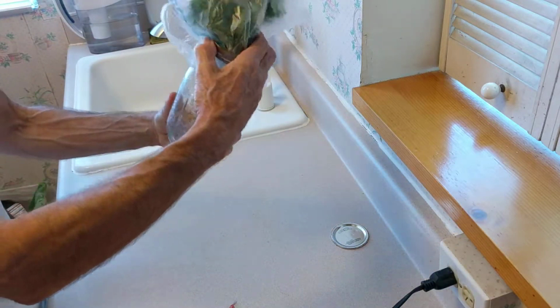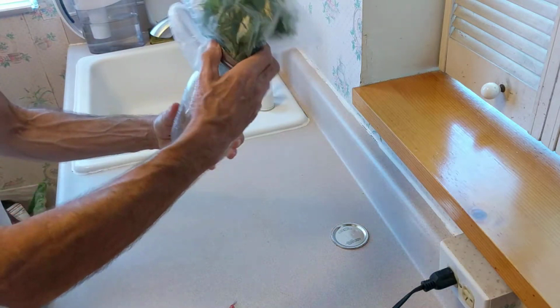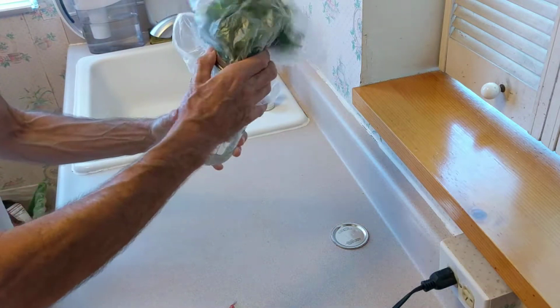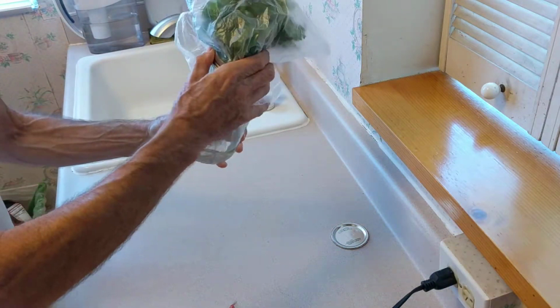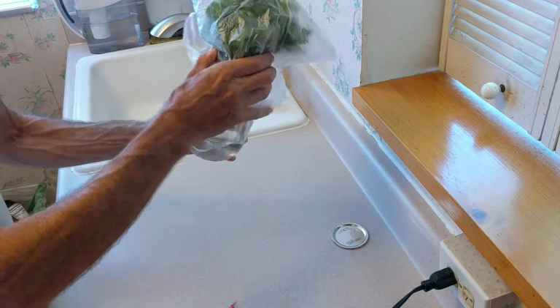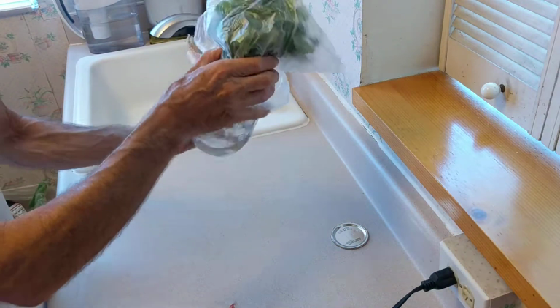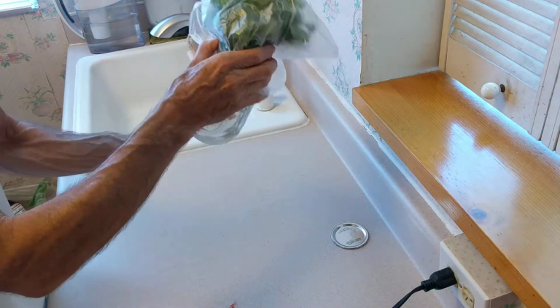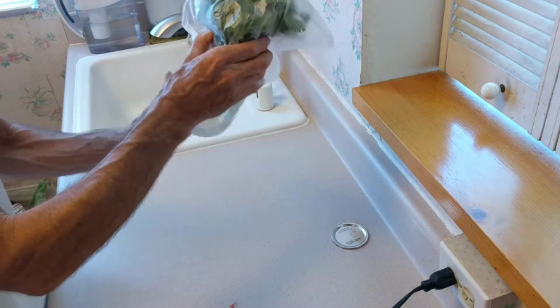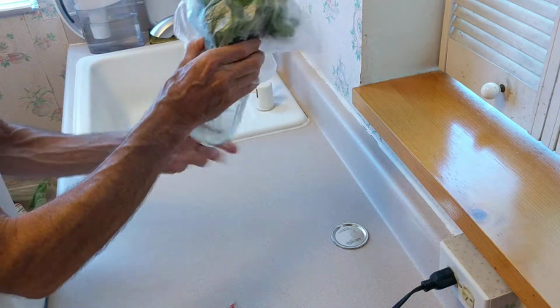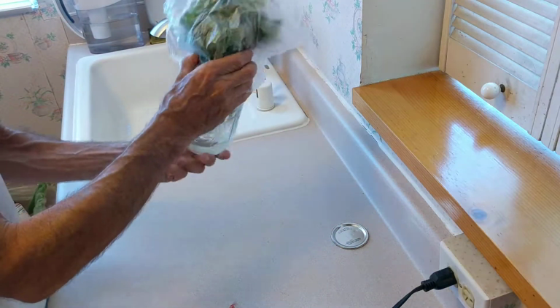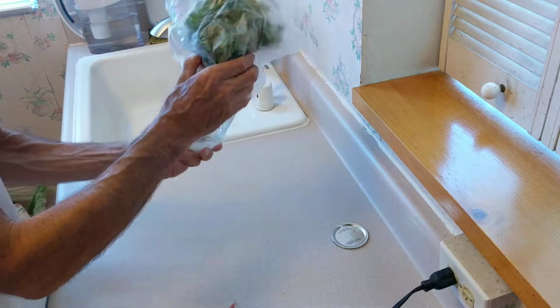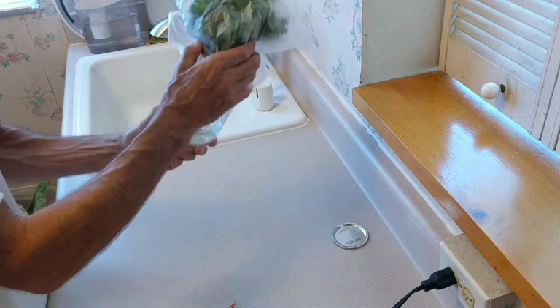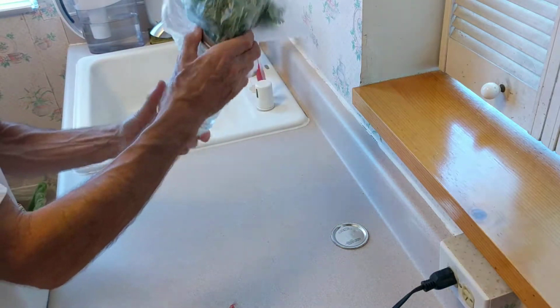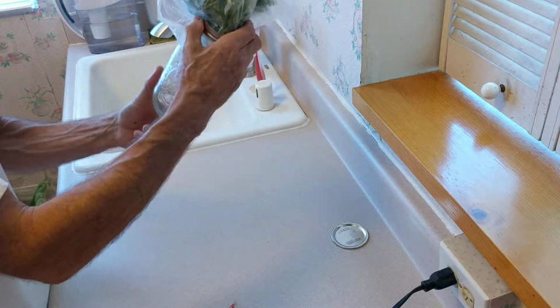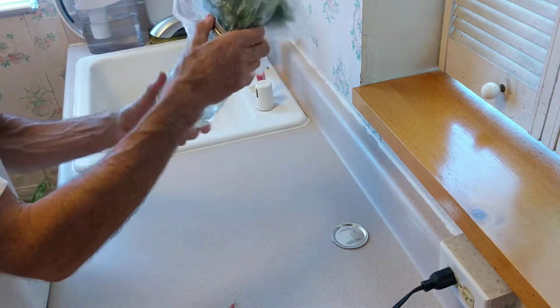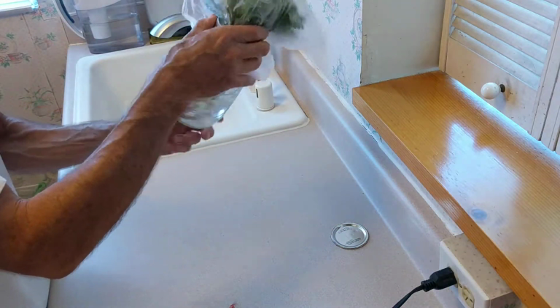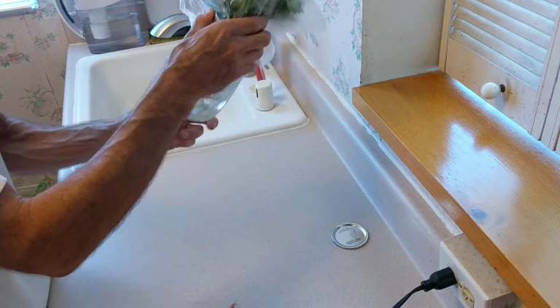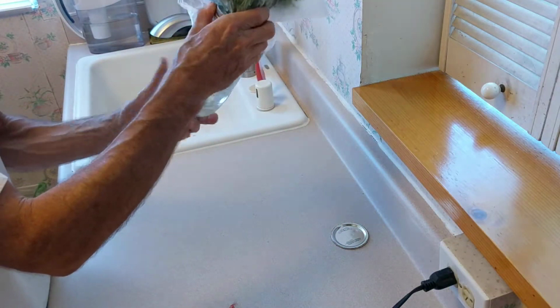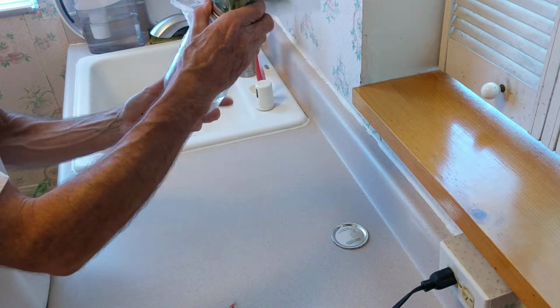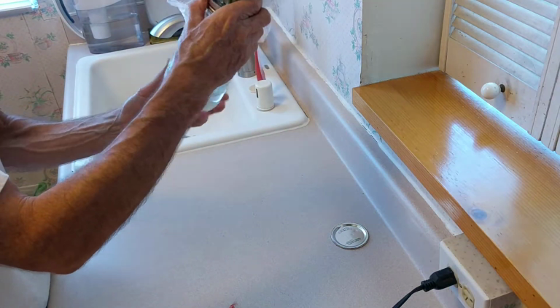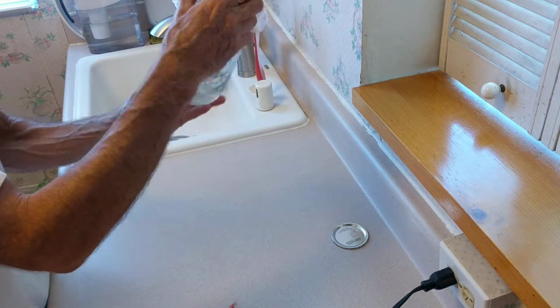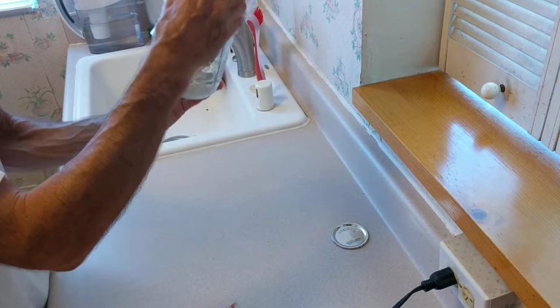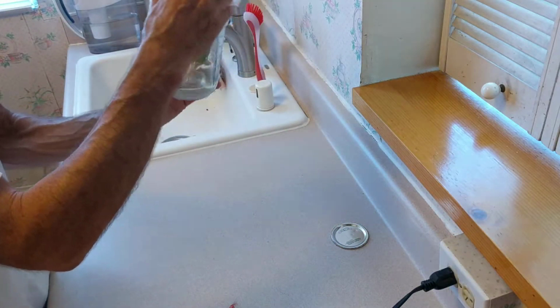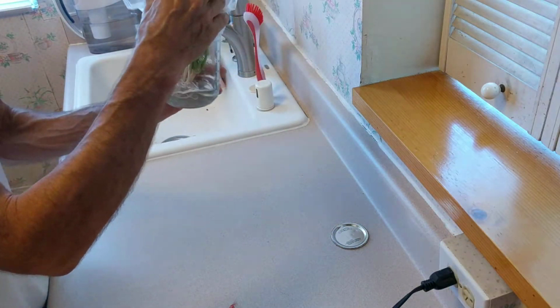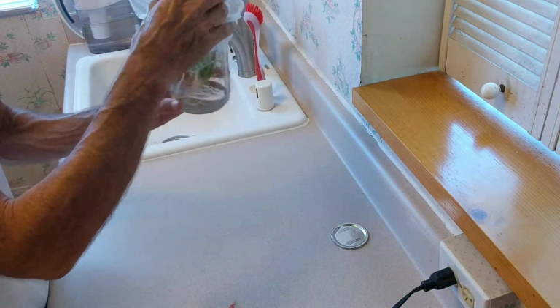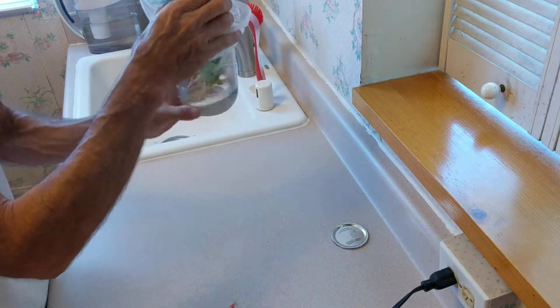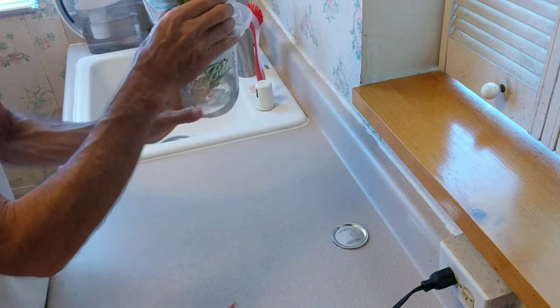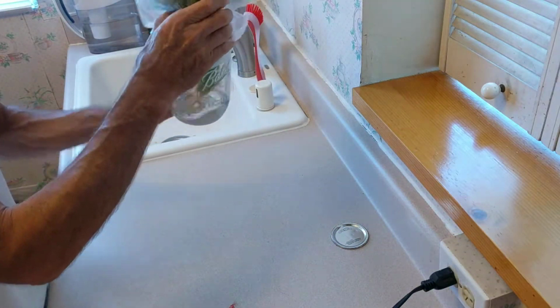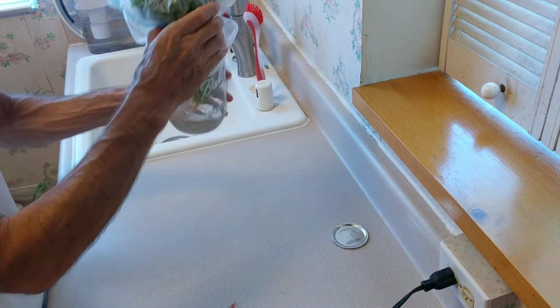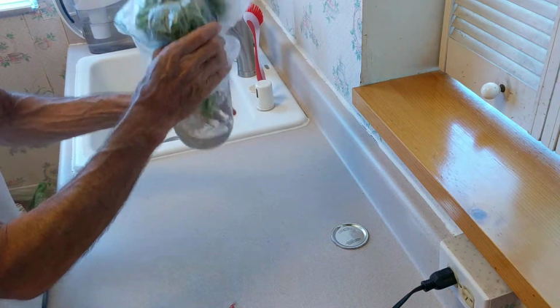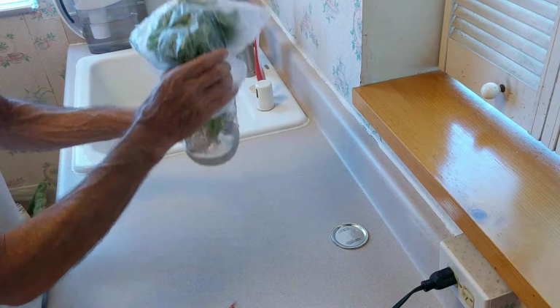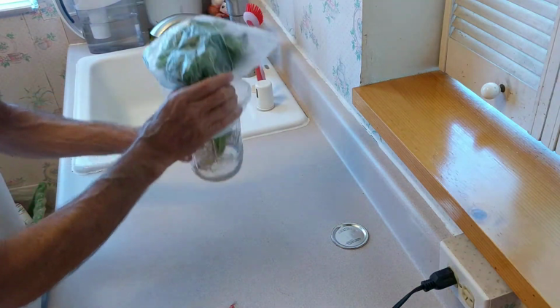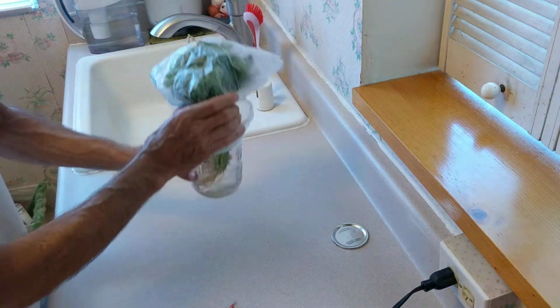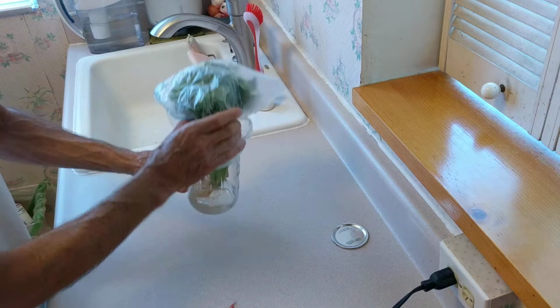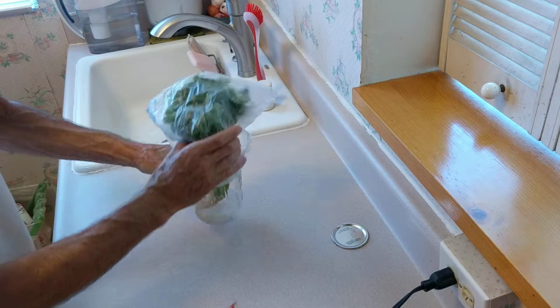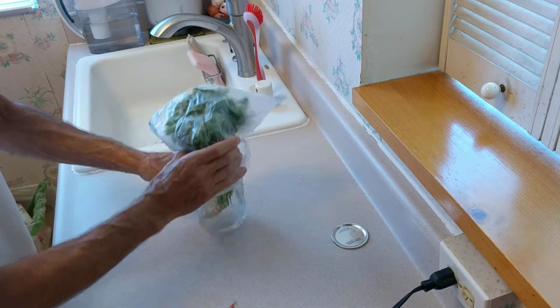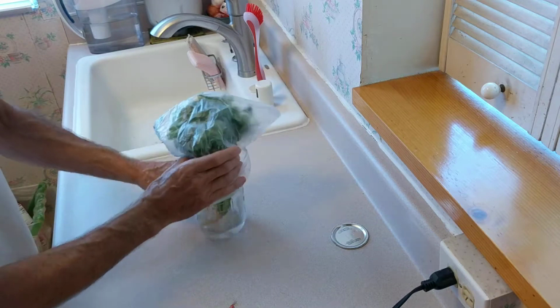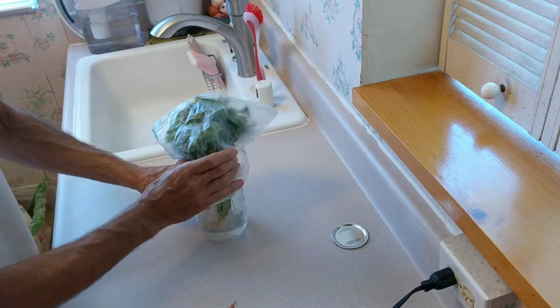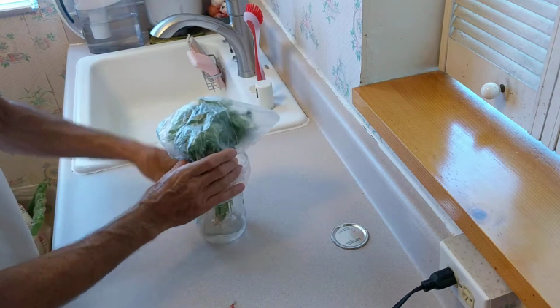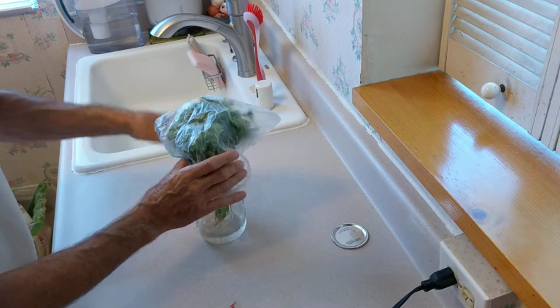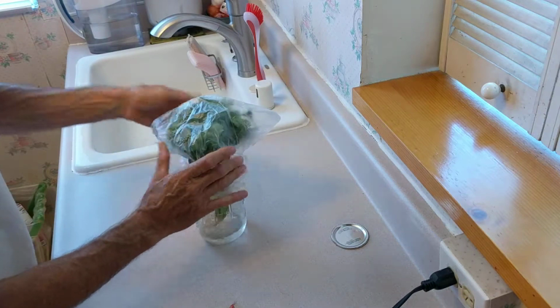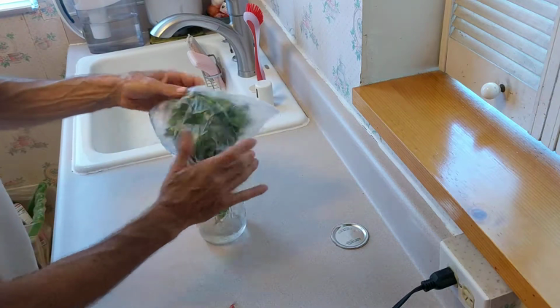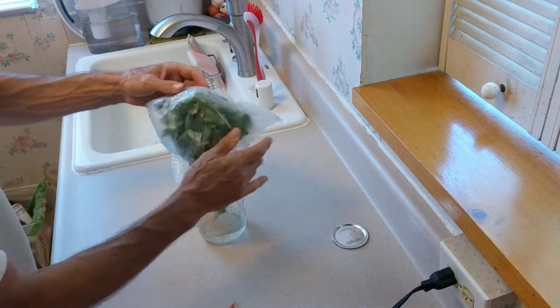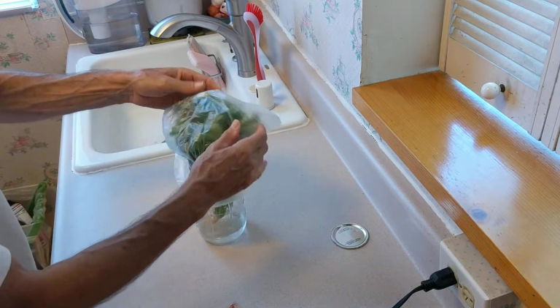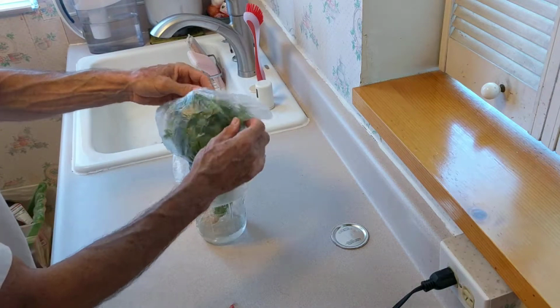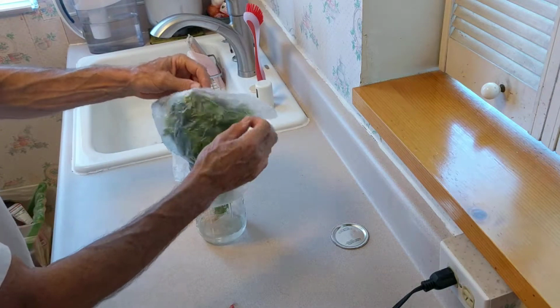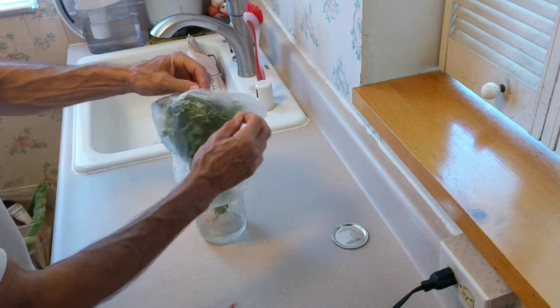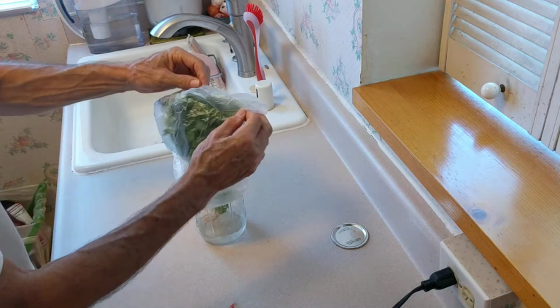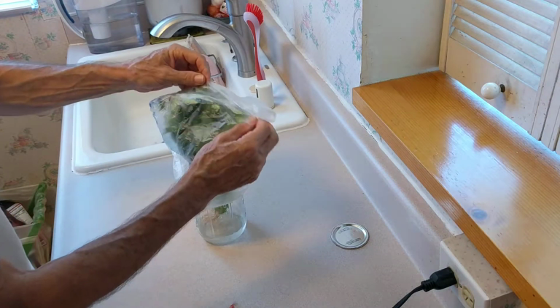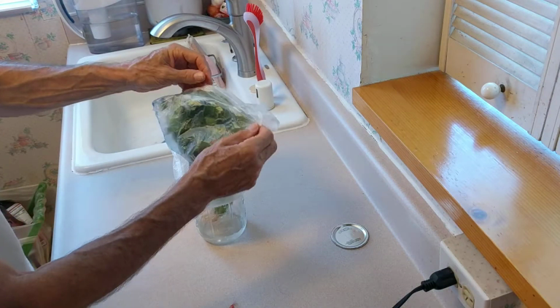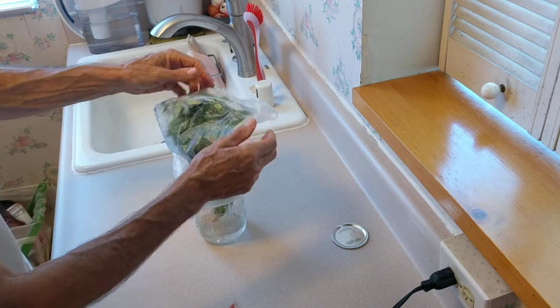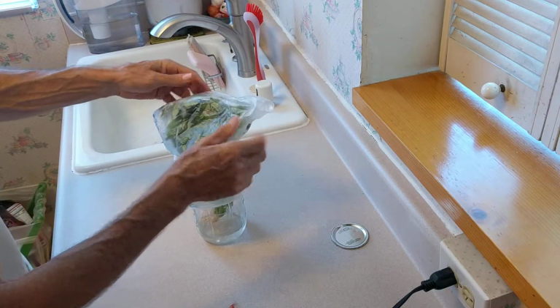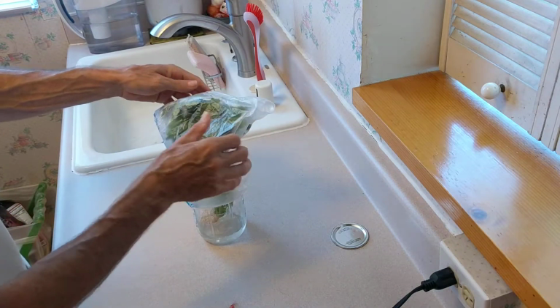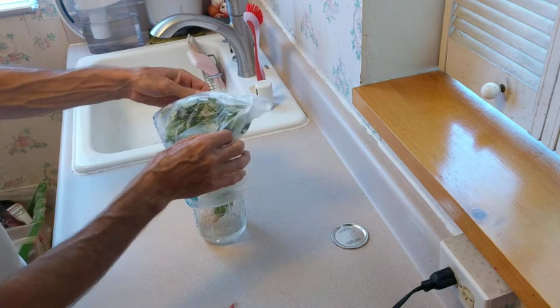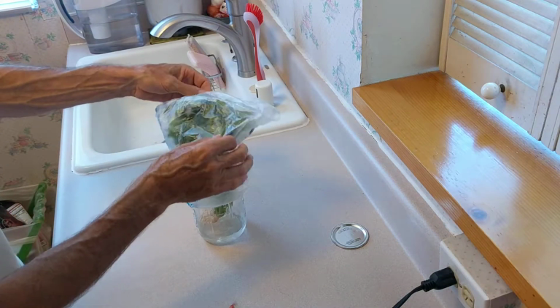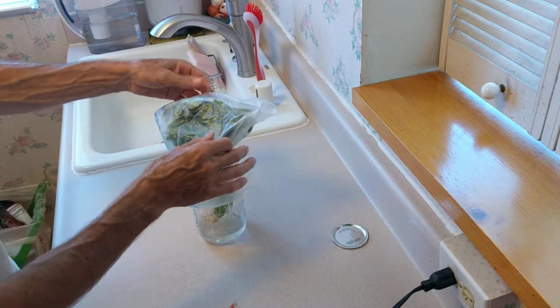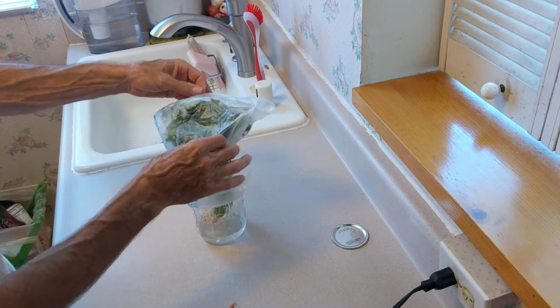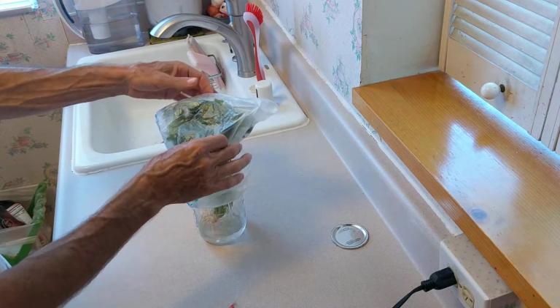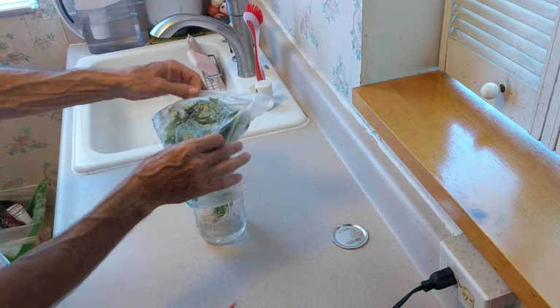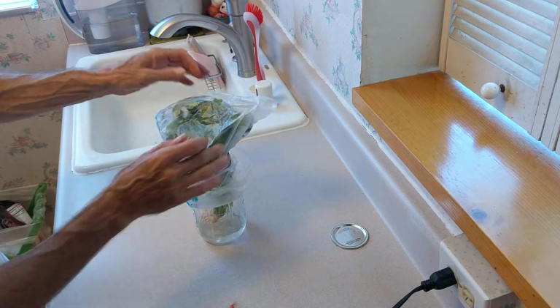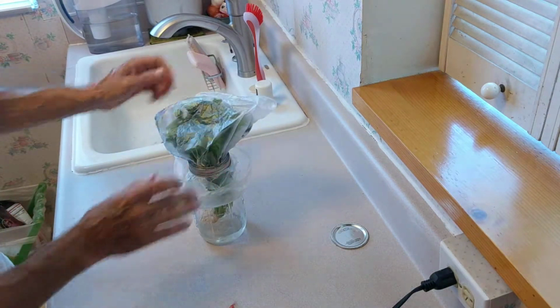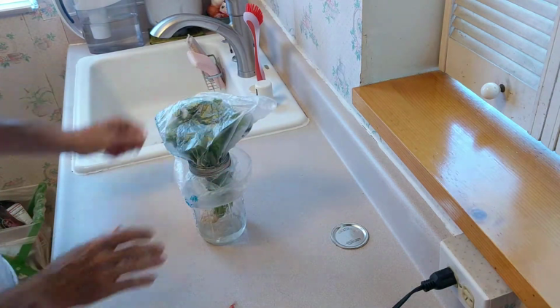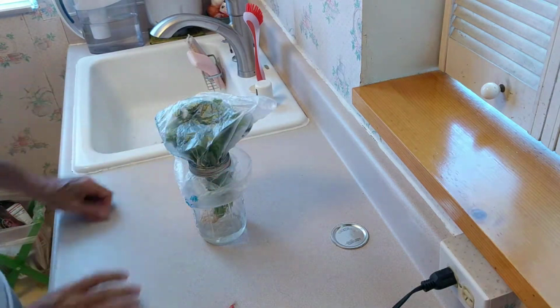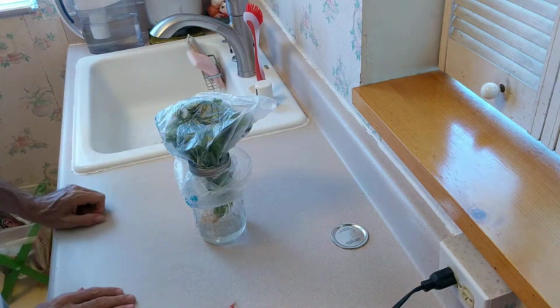And then just close that up. That's going to keep the cilantro nice and fresh.